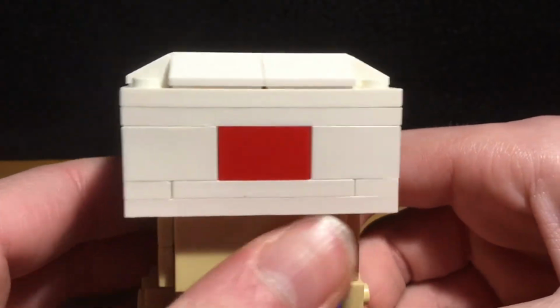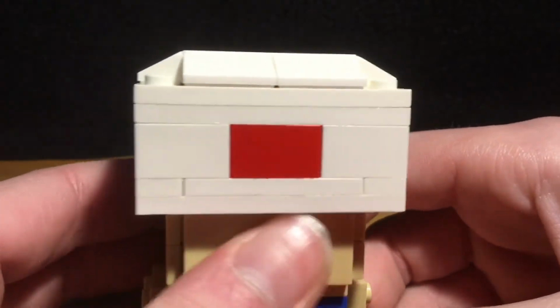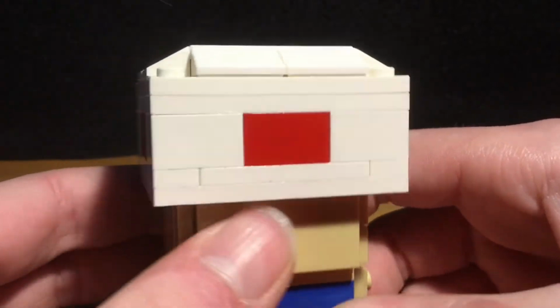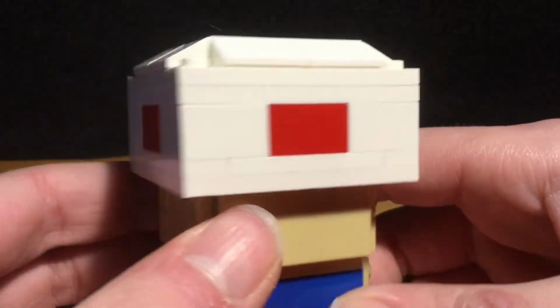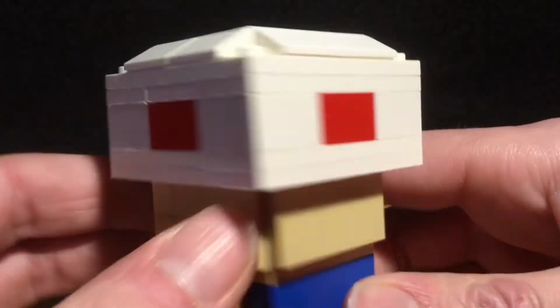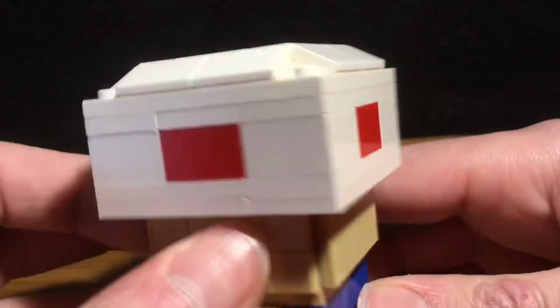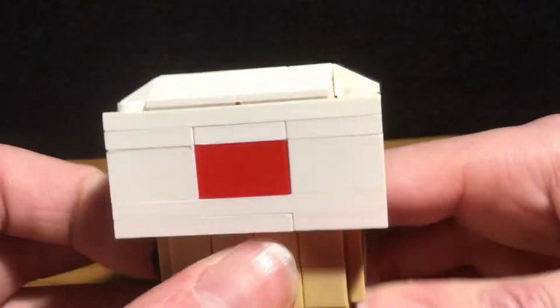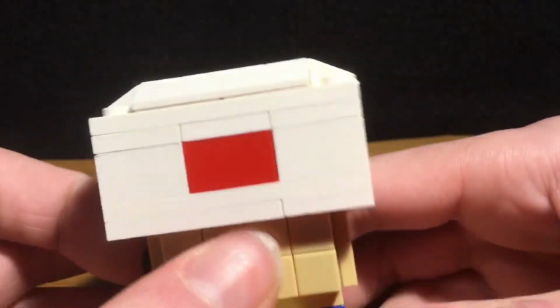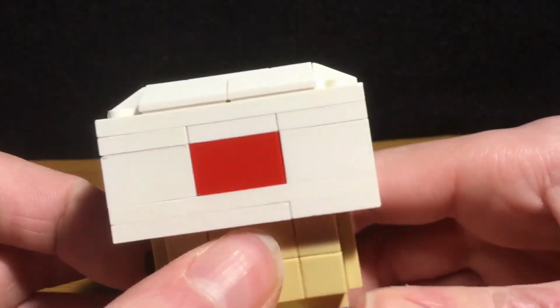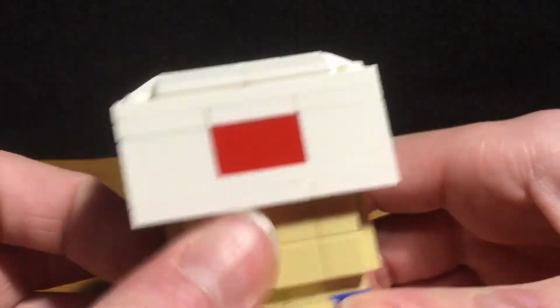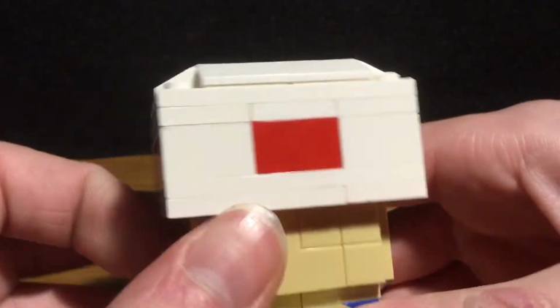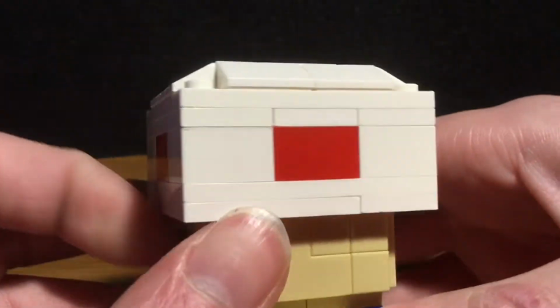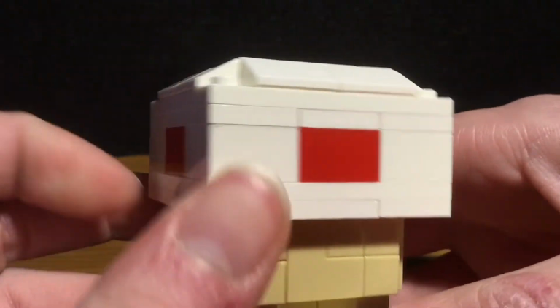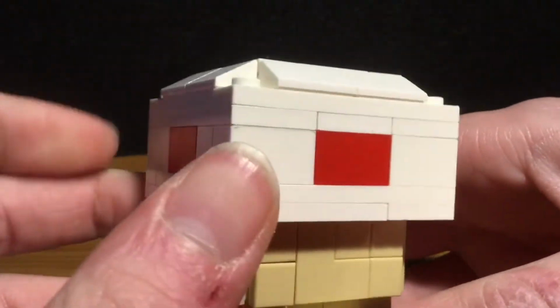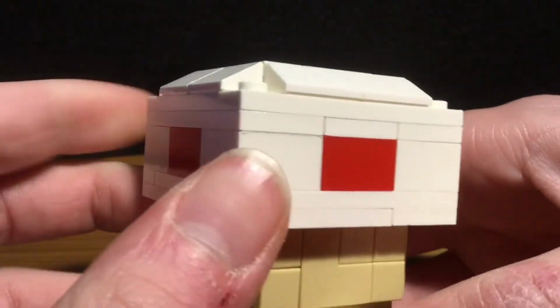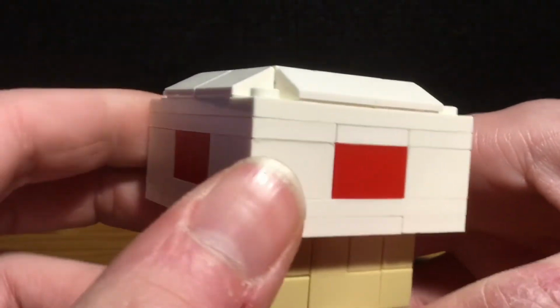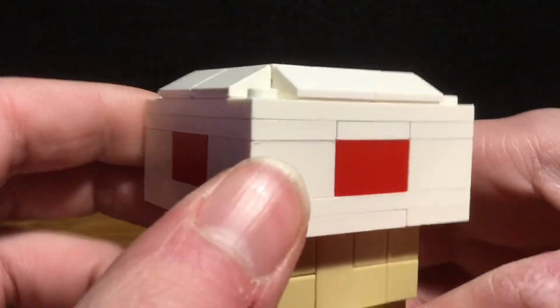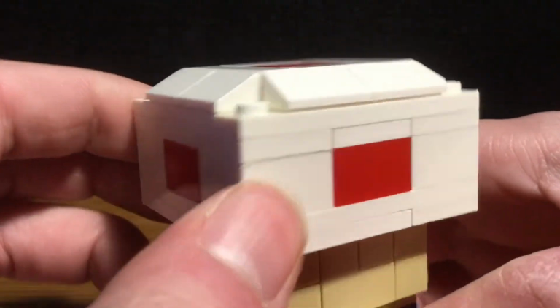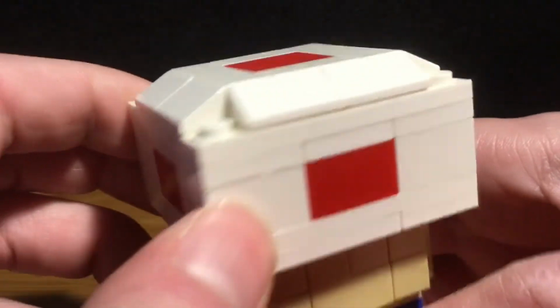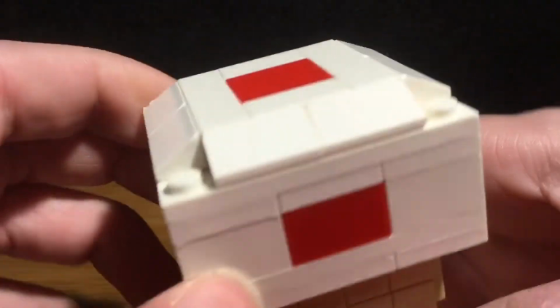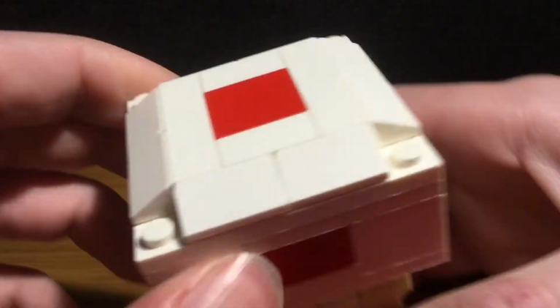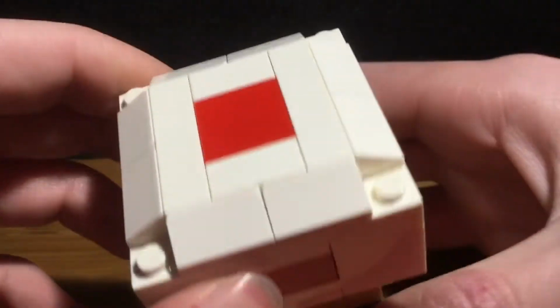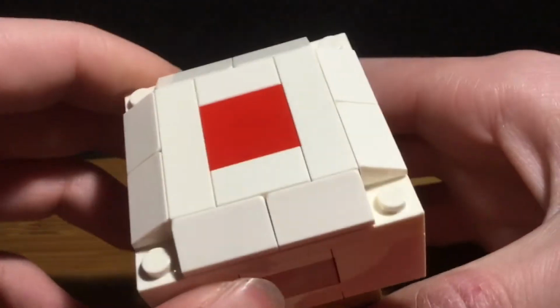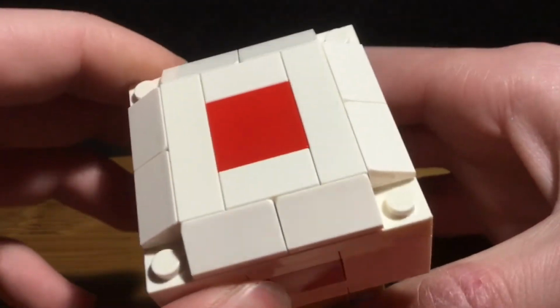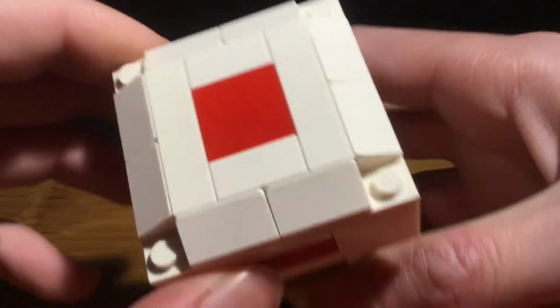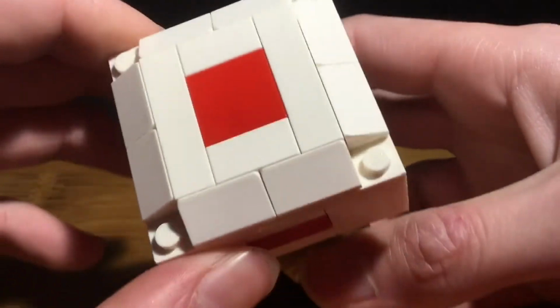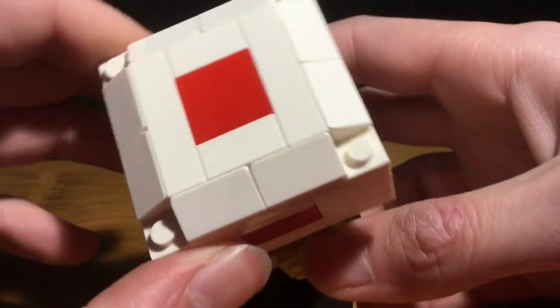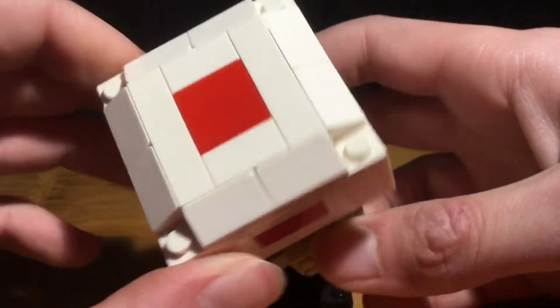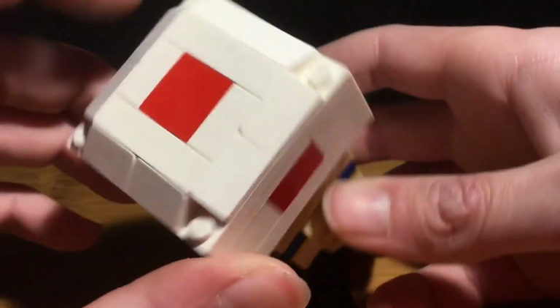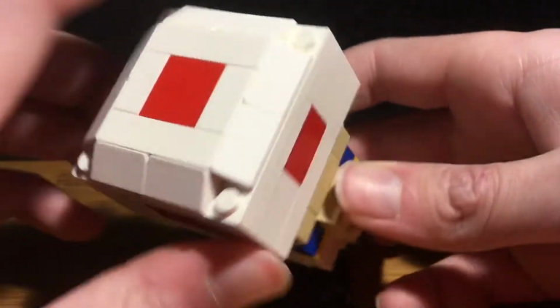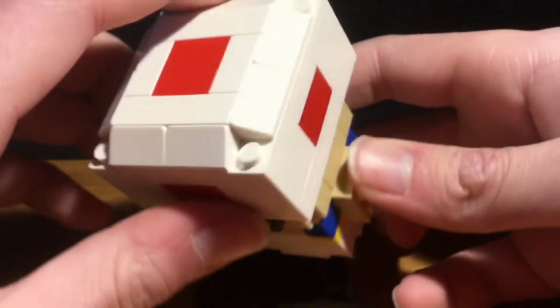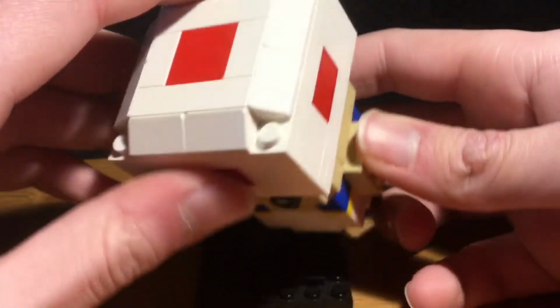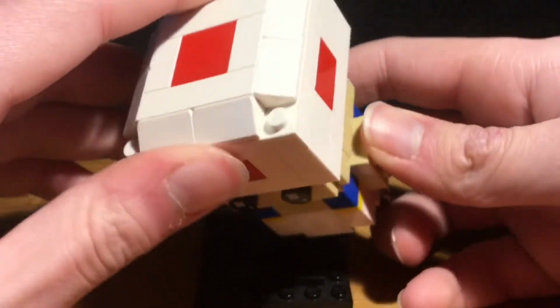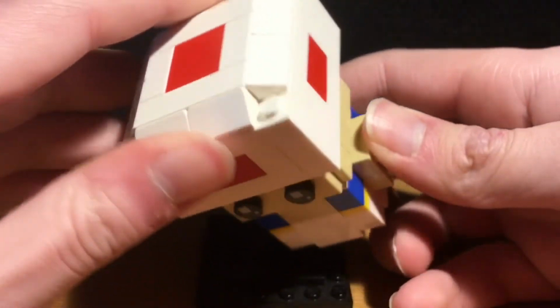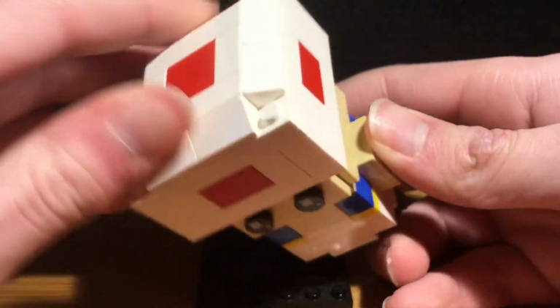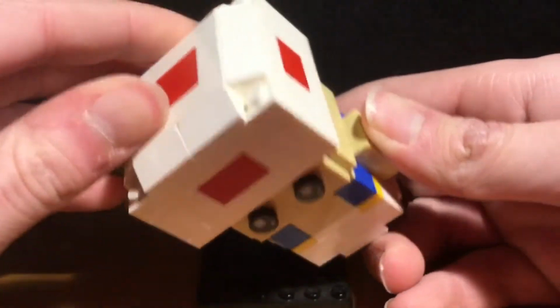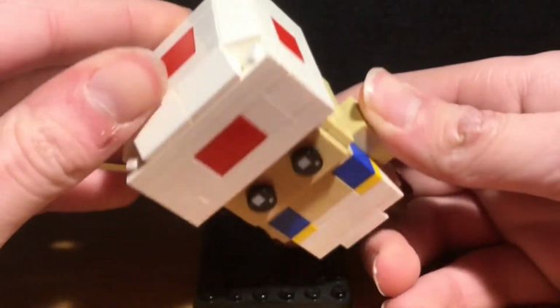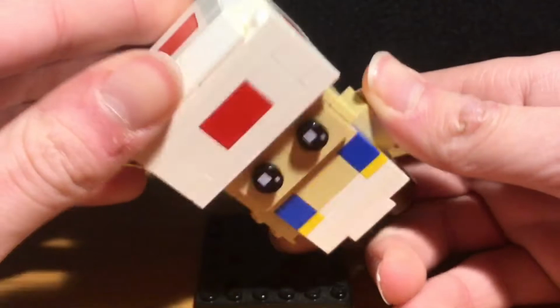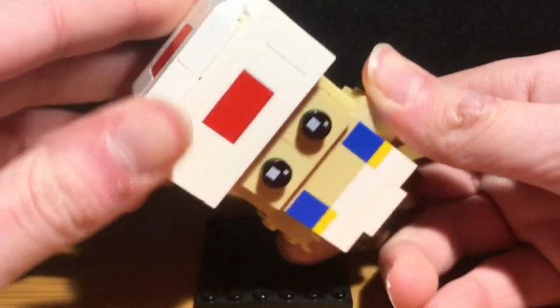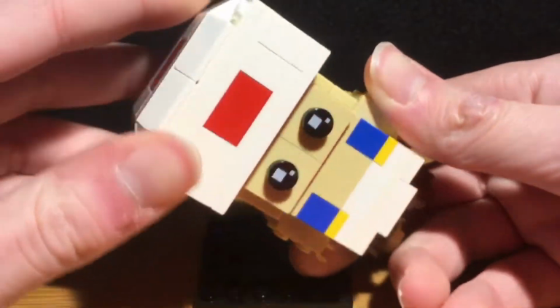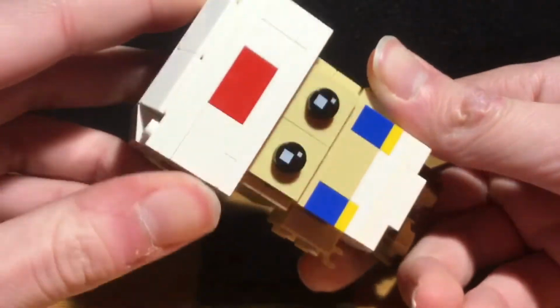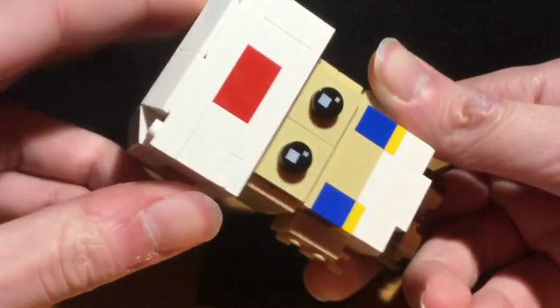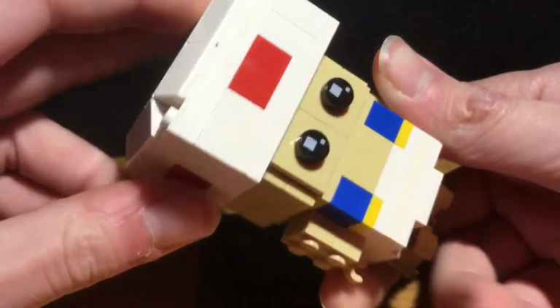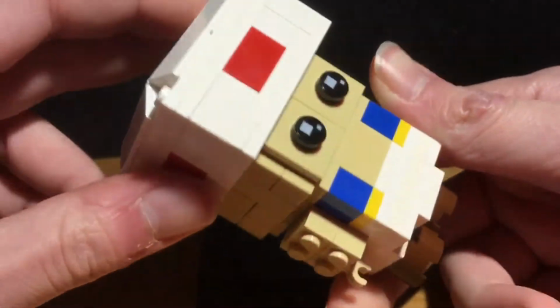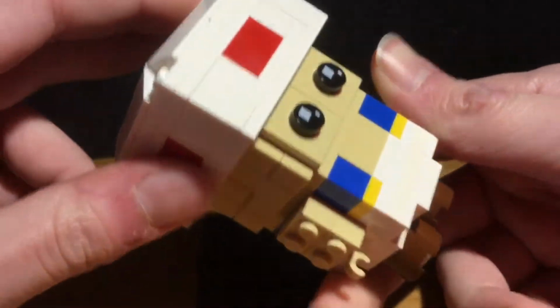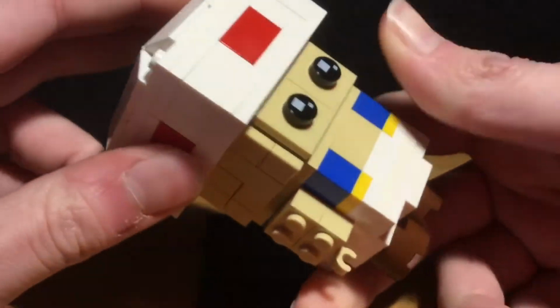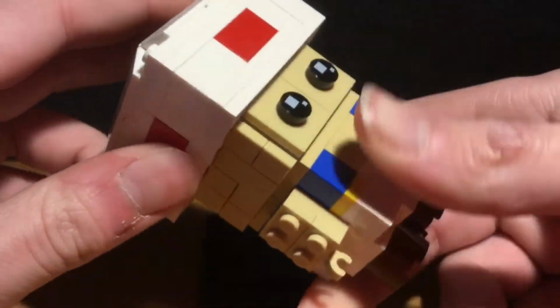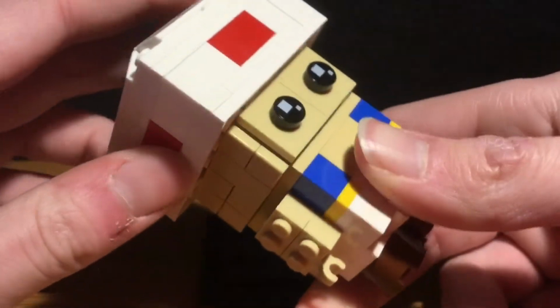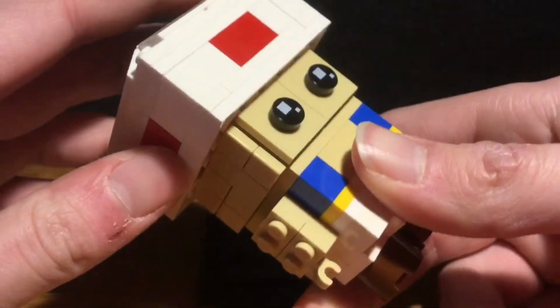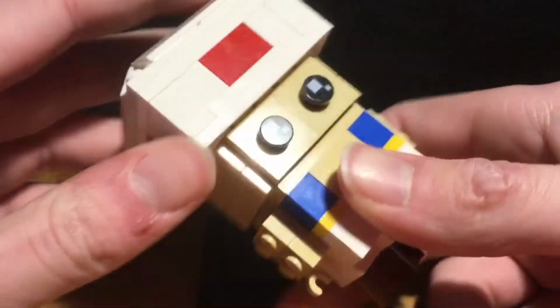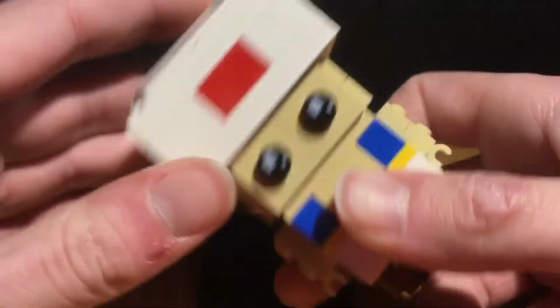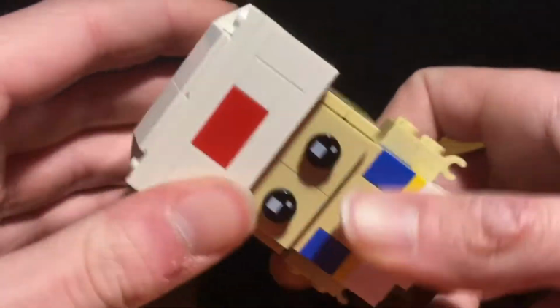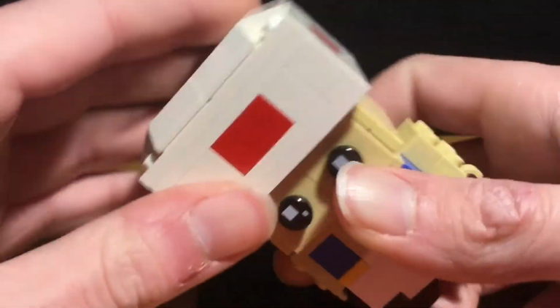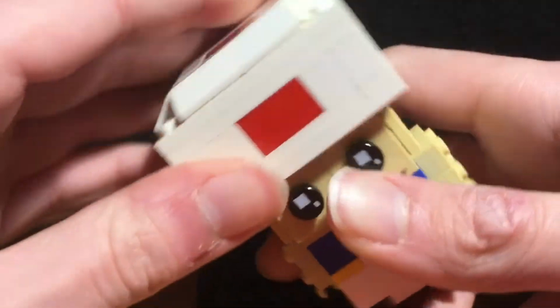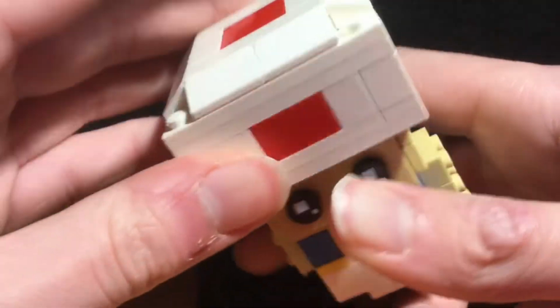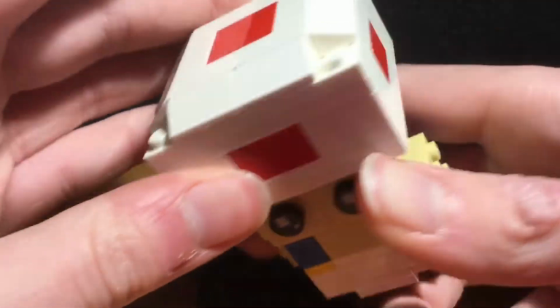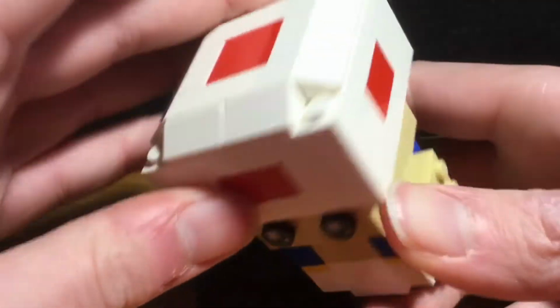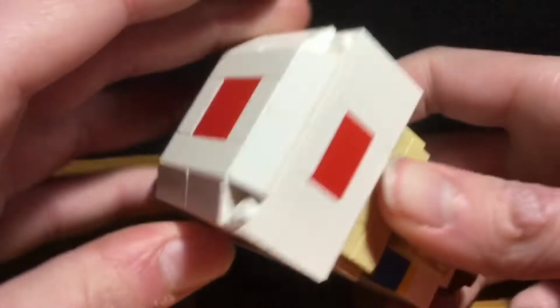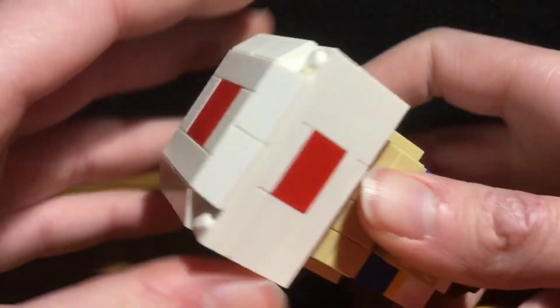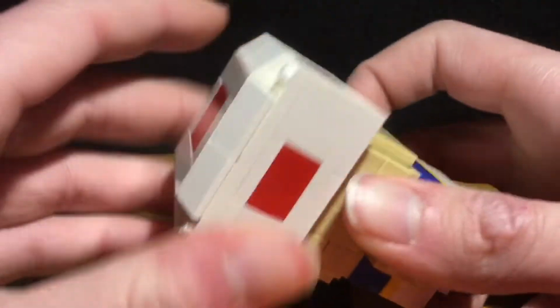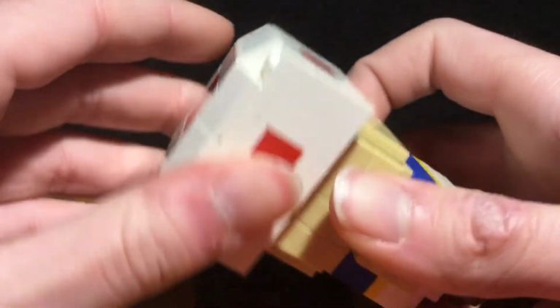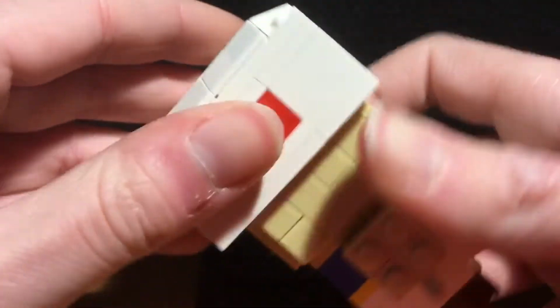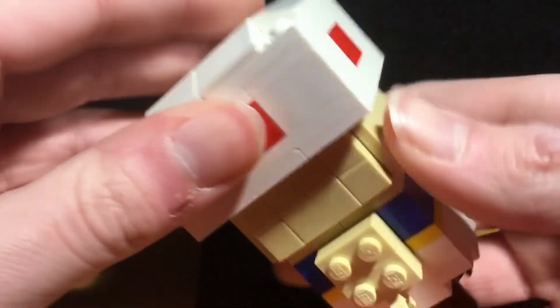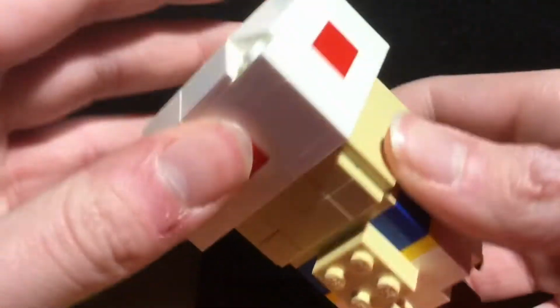I was originally going to make it round but I decided not to. This is the slopes just like this — that's his top part.